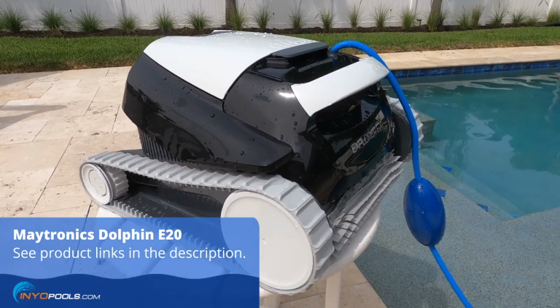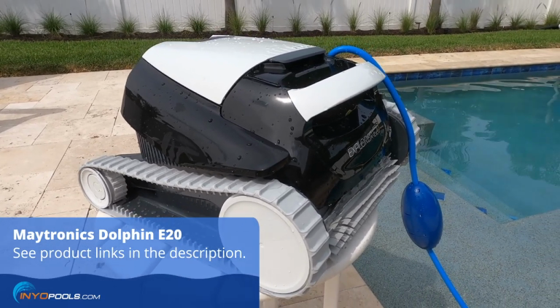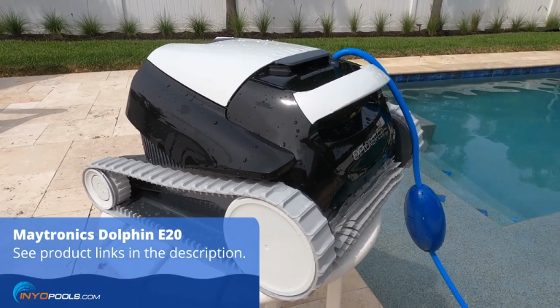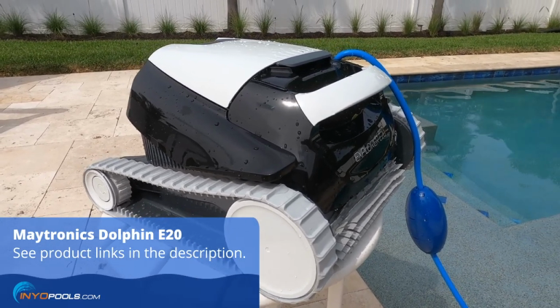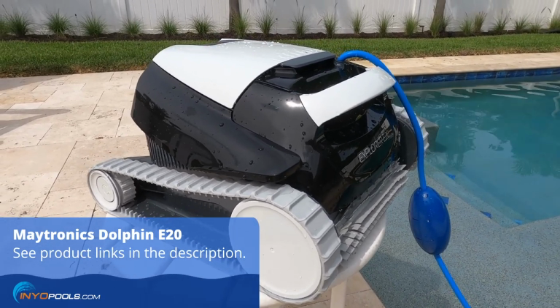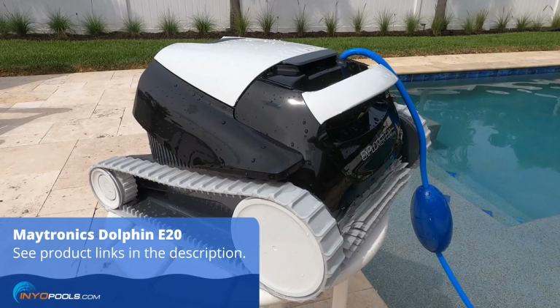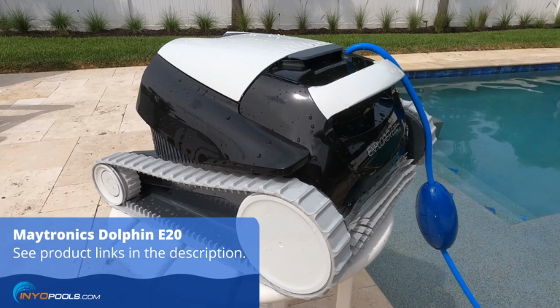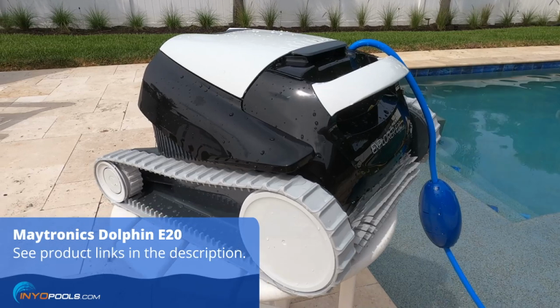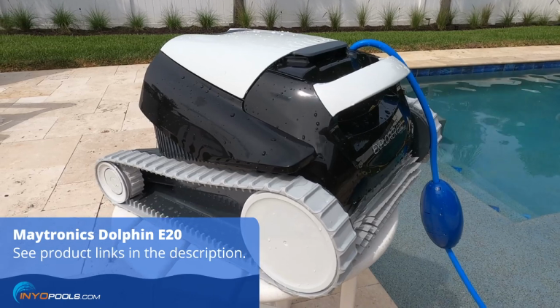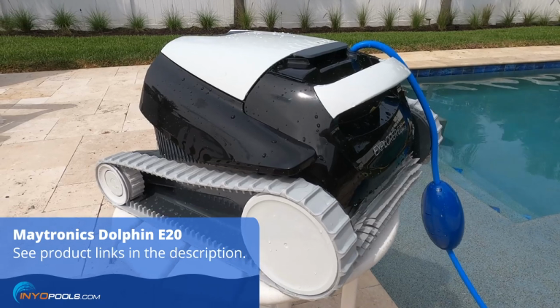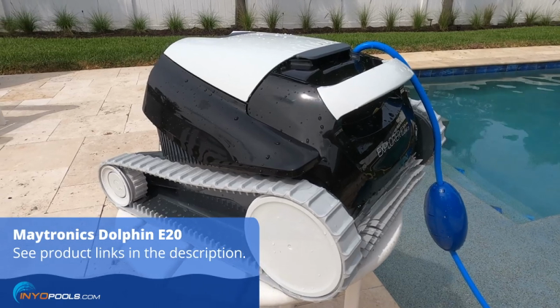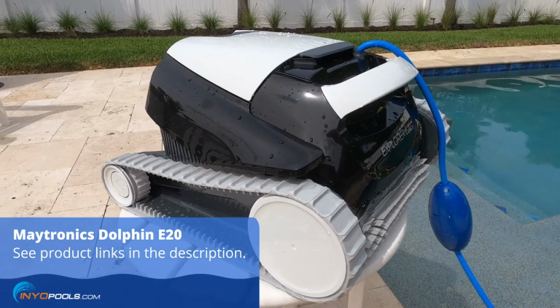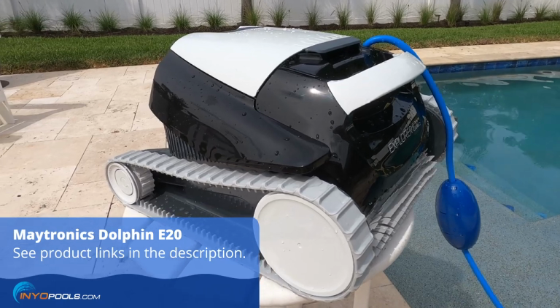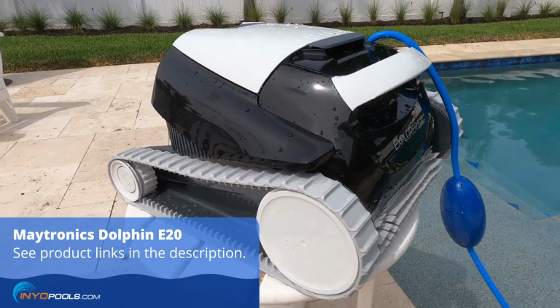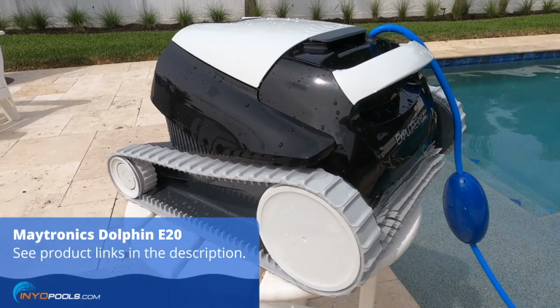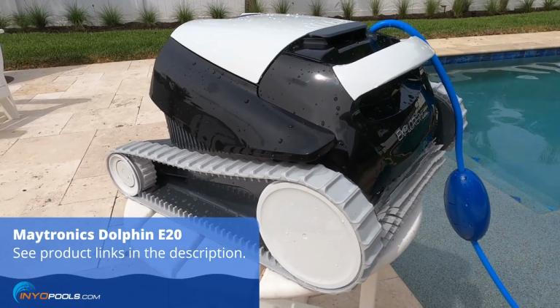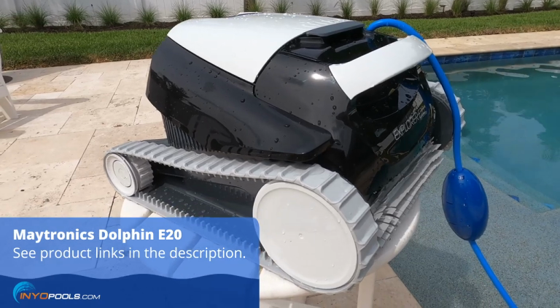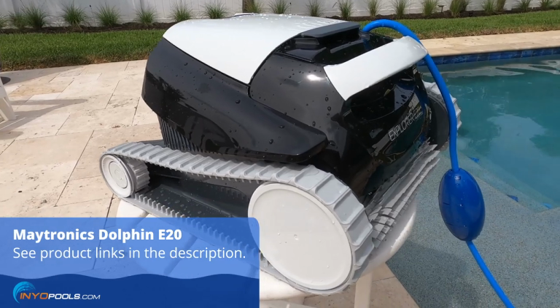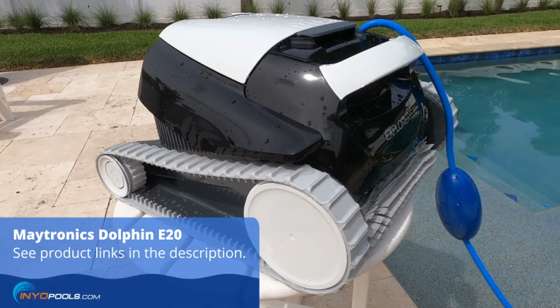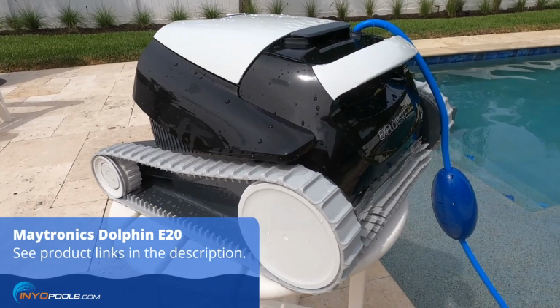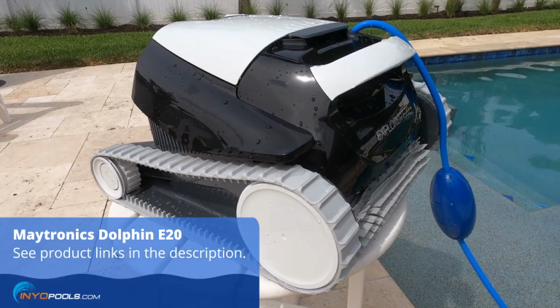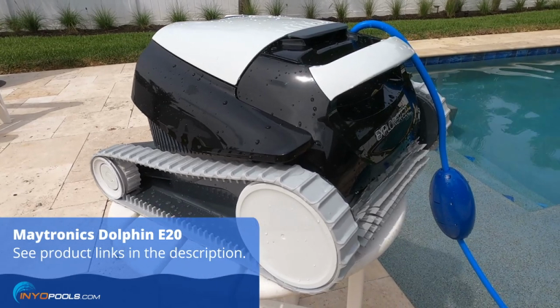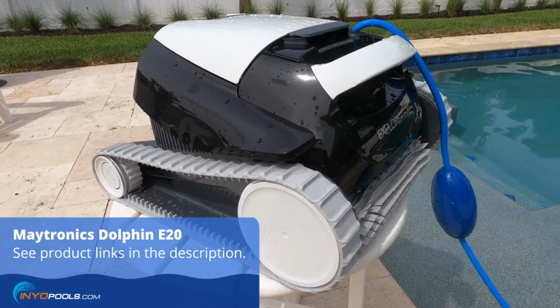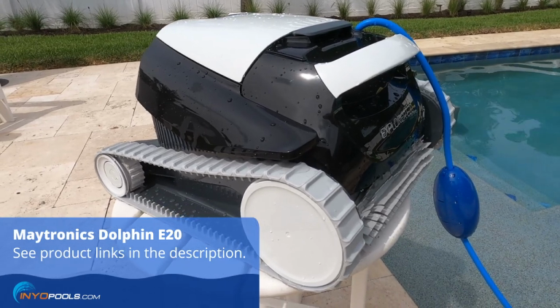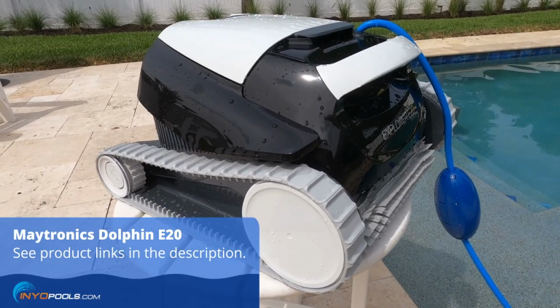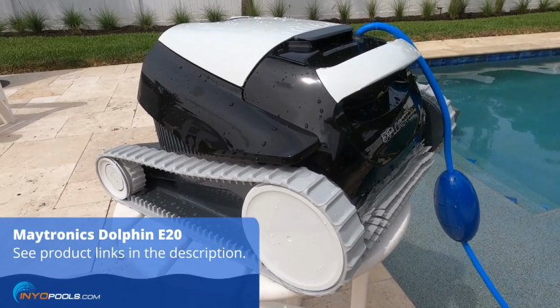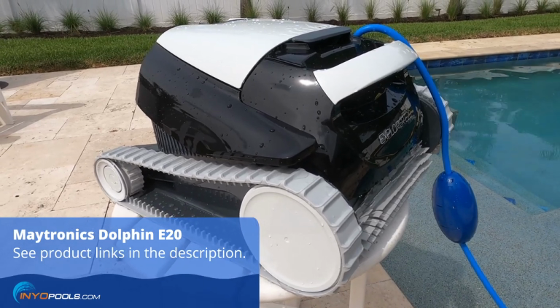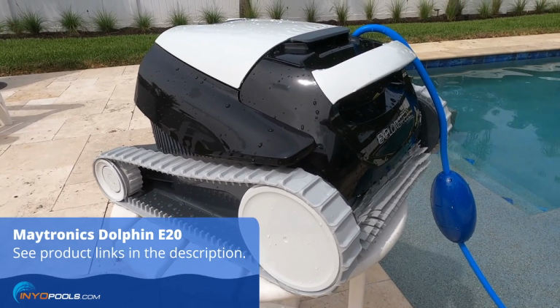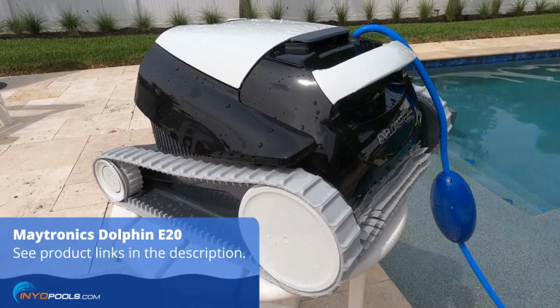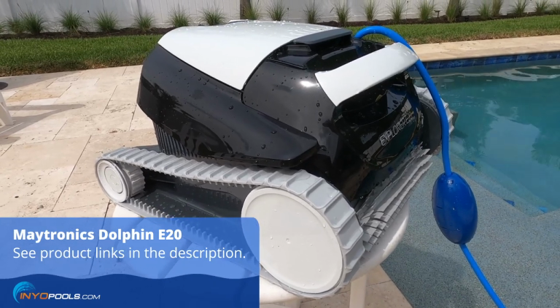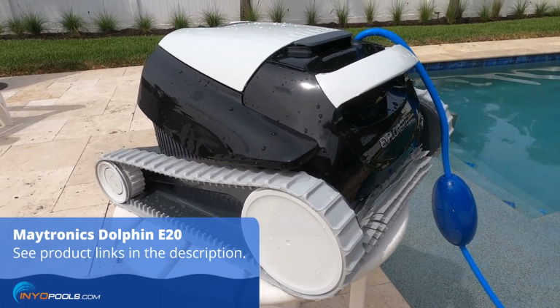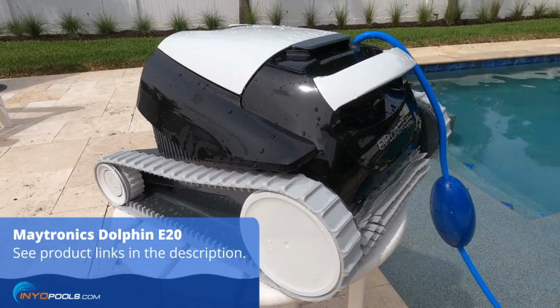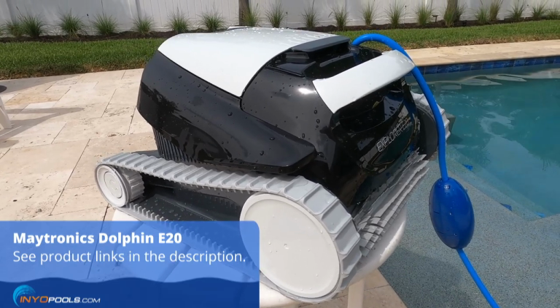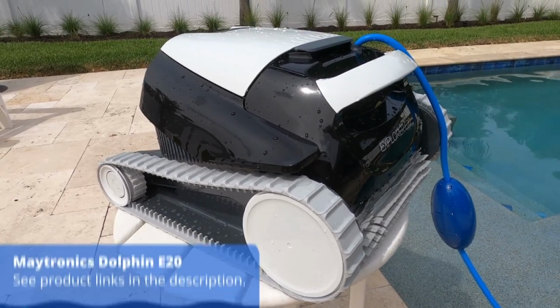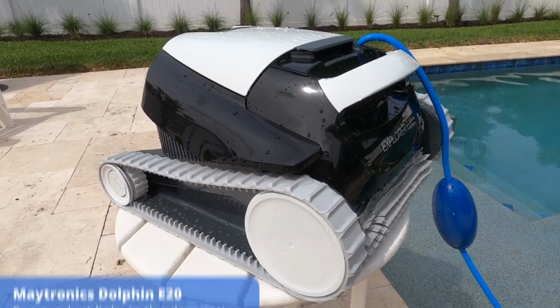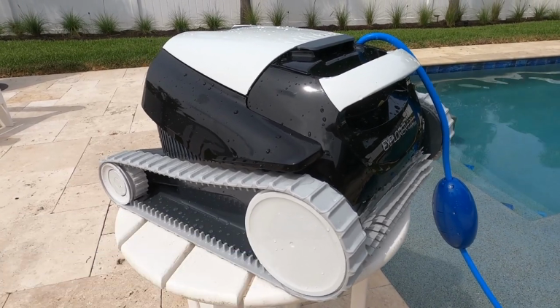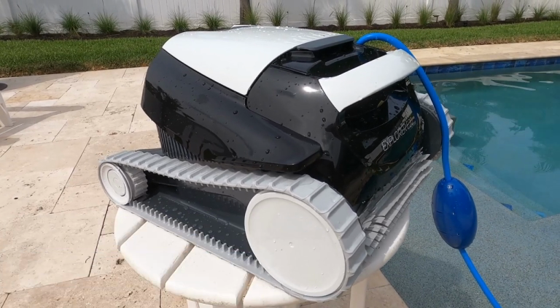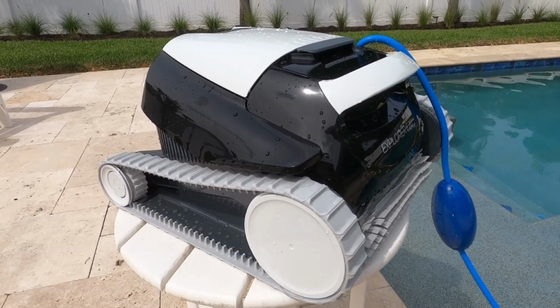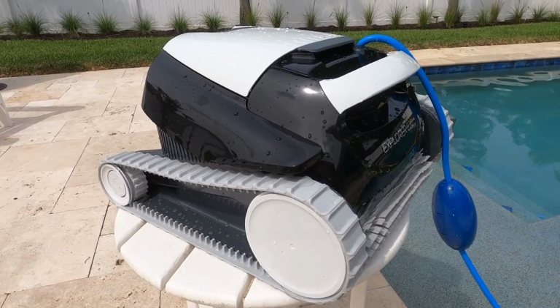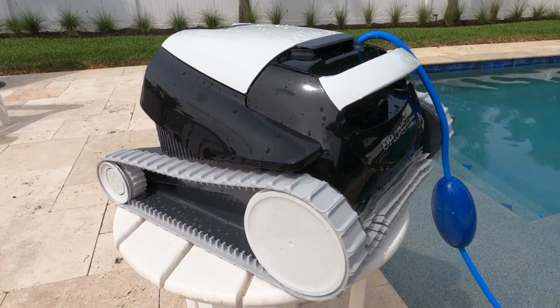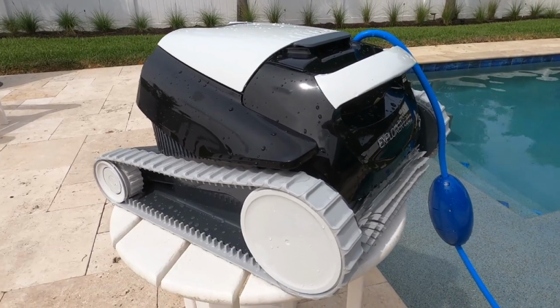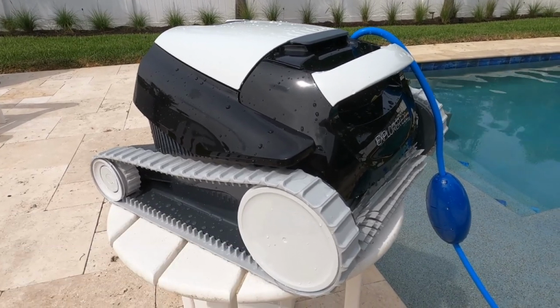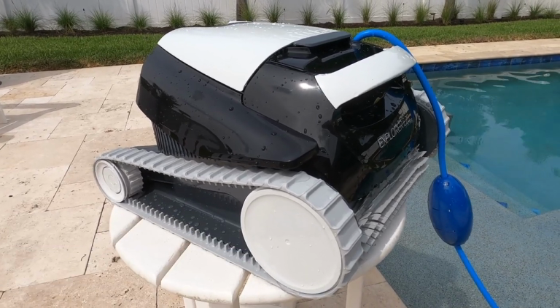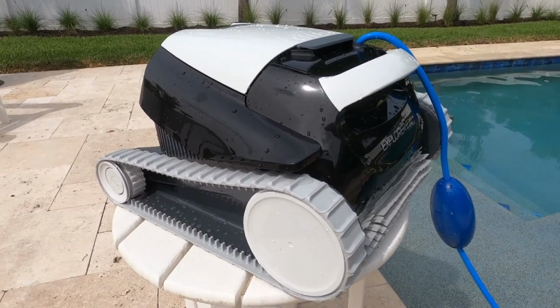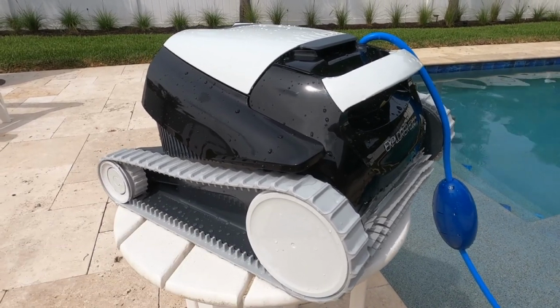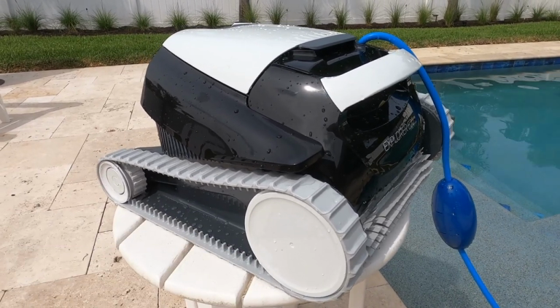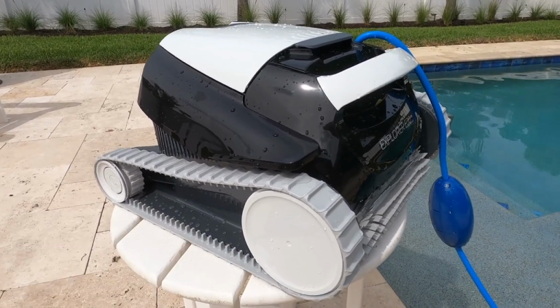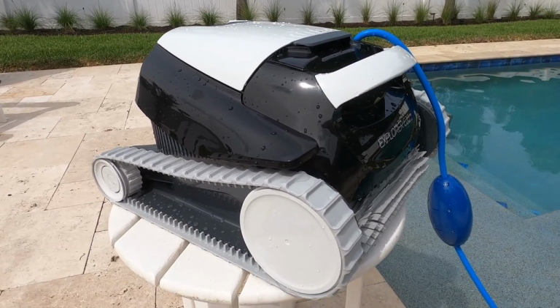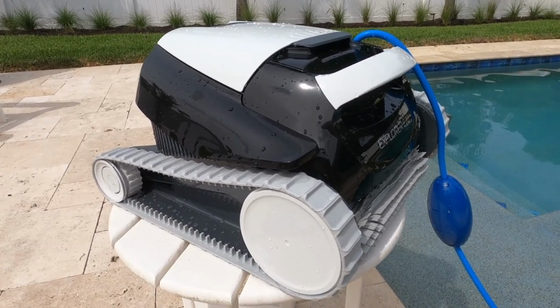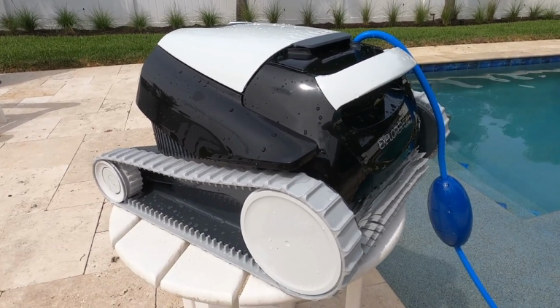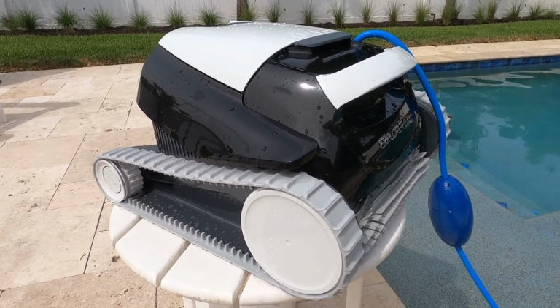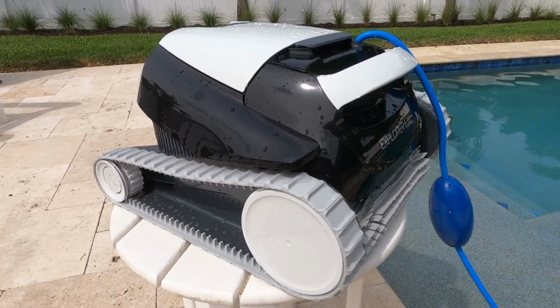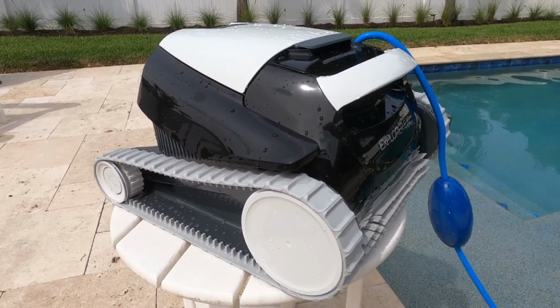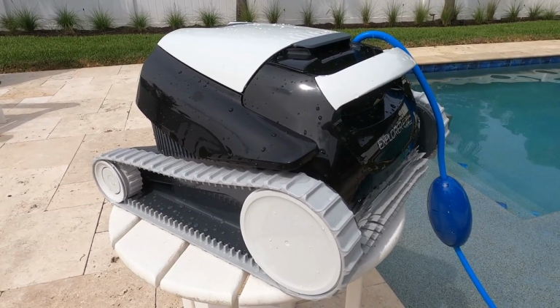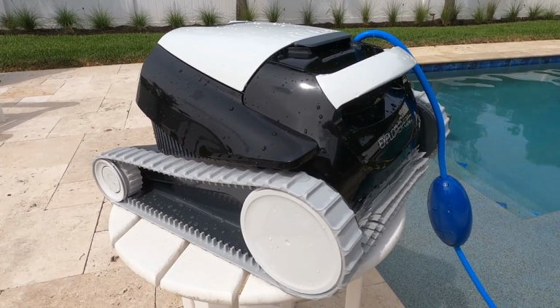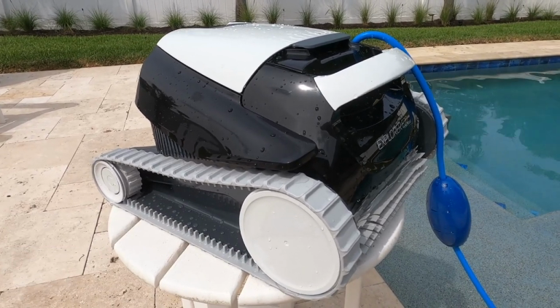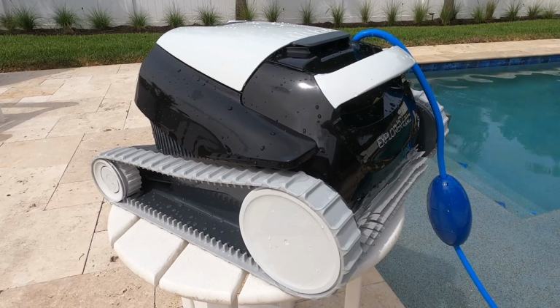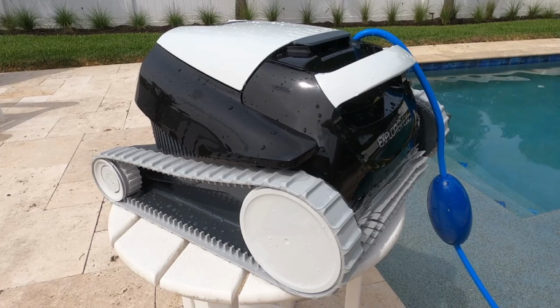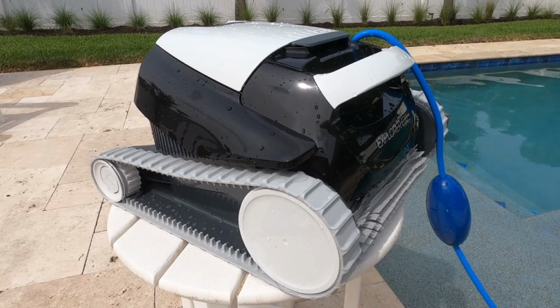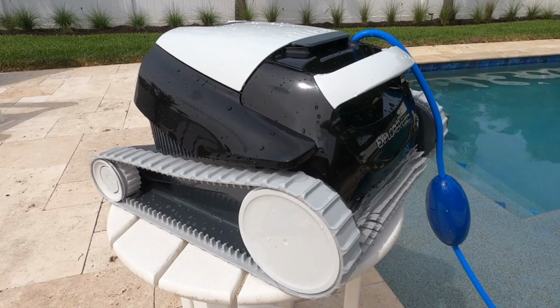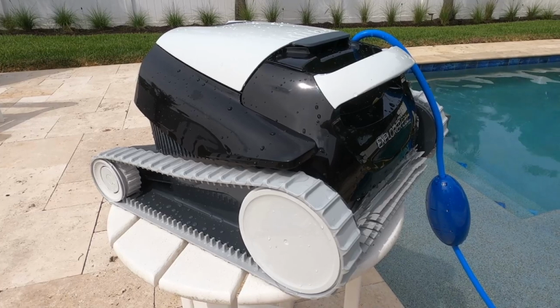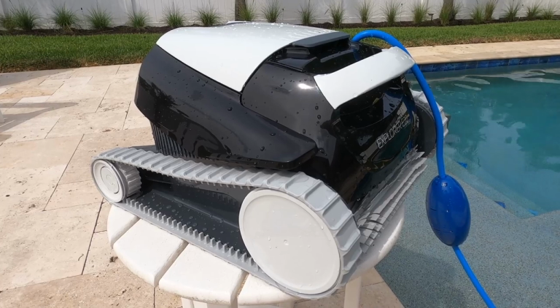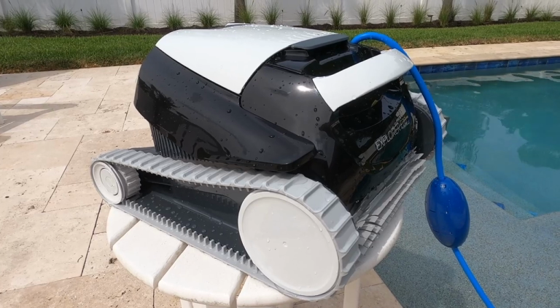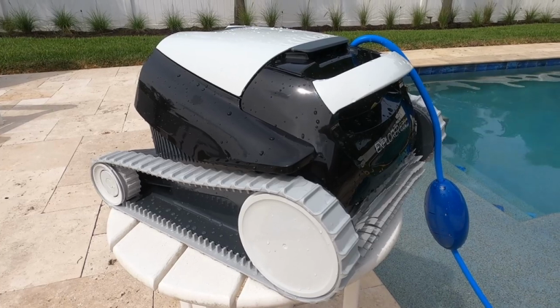If you have any questions about the Dolphin Explorer E20 or anything pool or spa related, visit us over at inyopools.com. Thanks for watching.